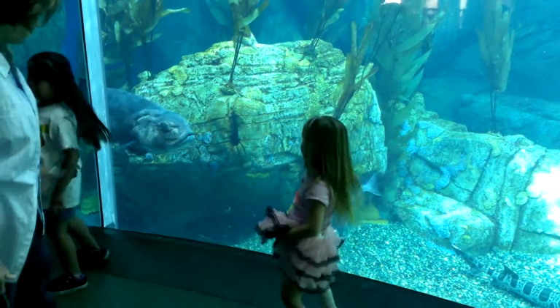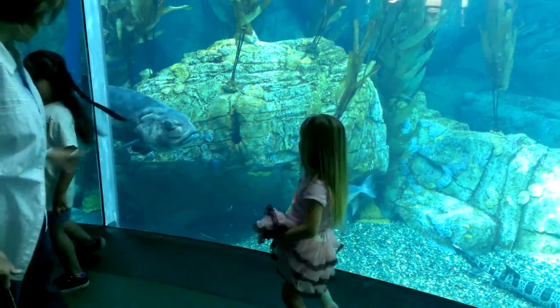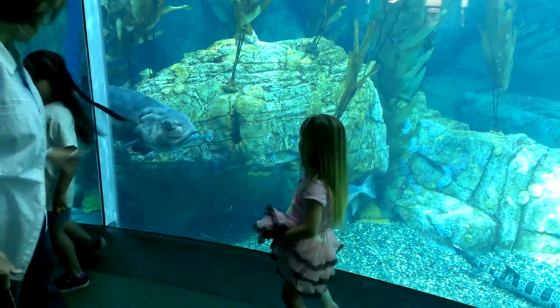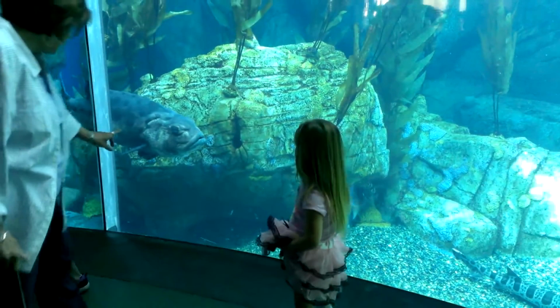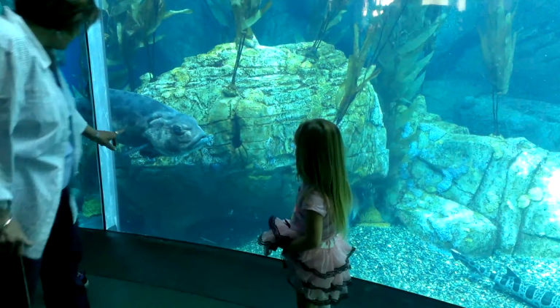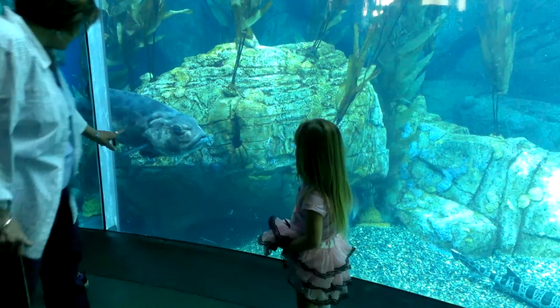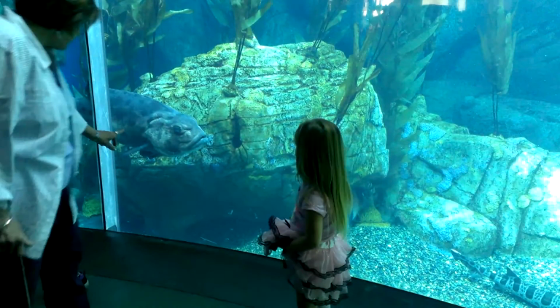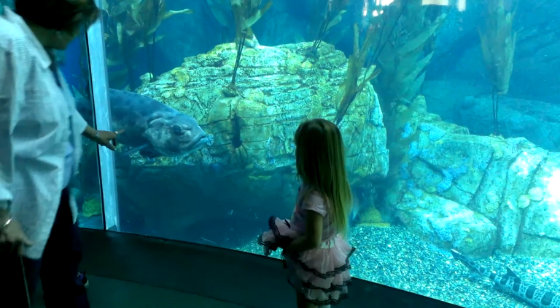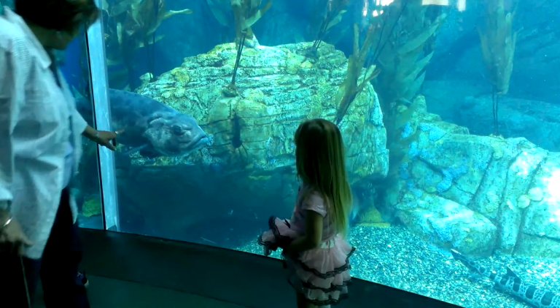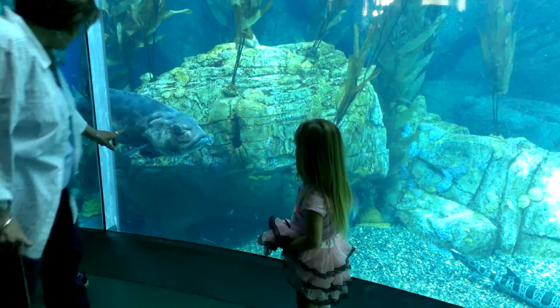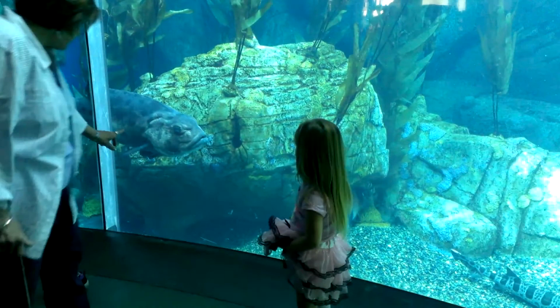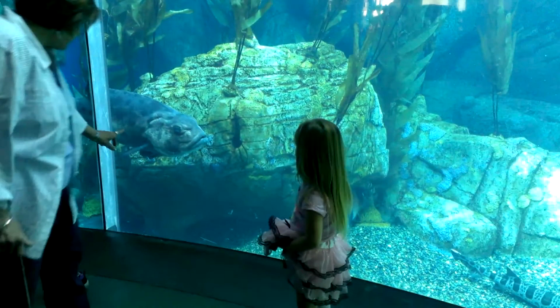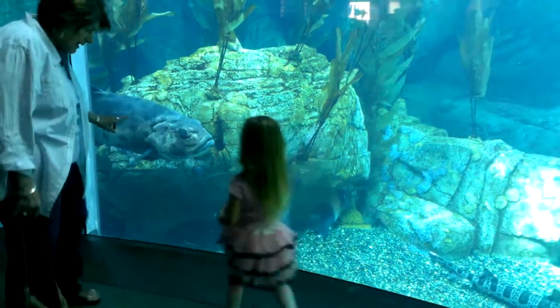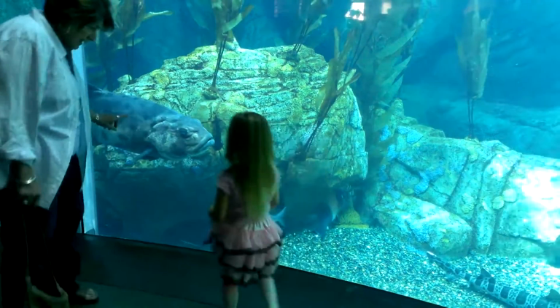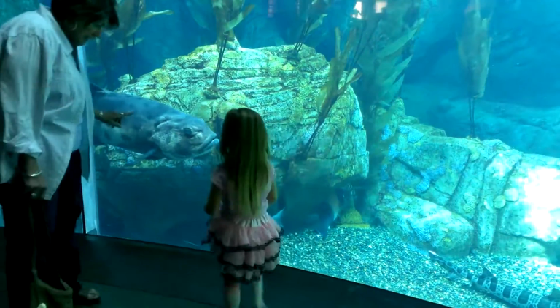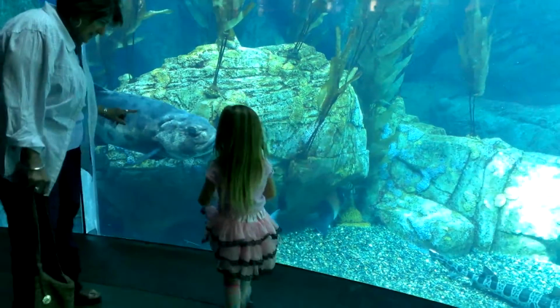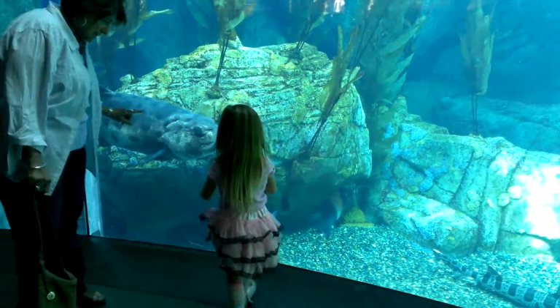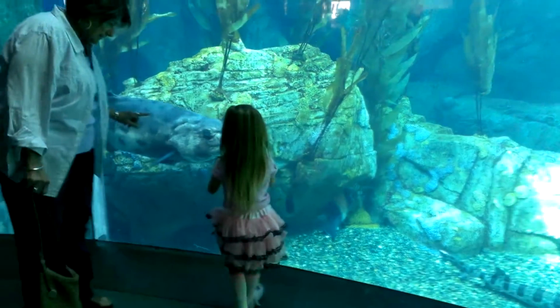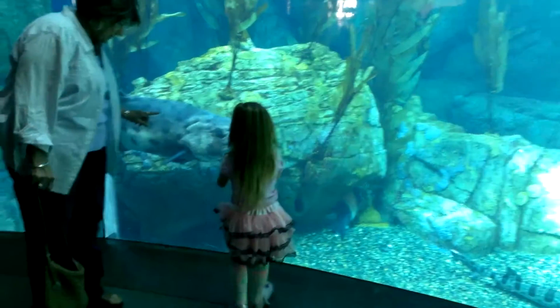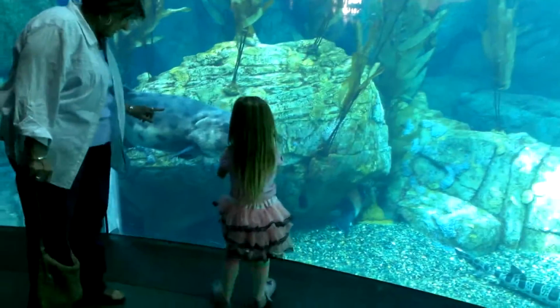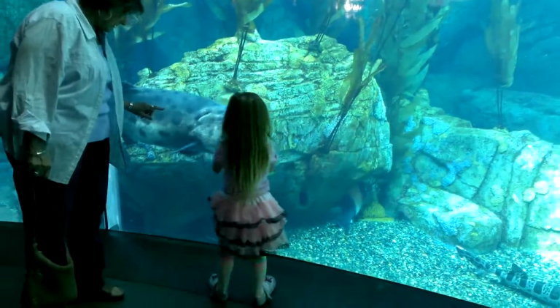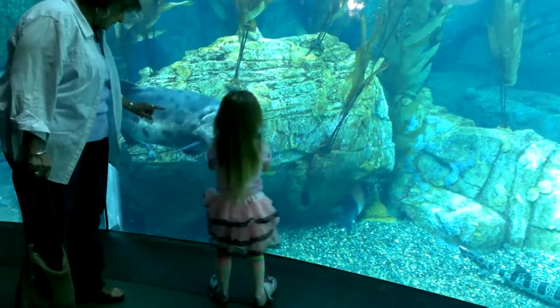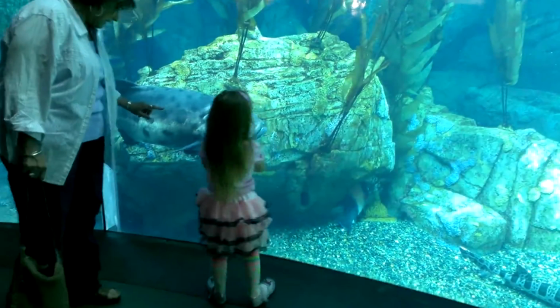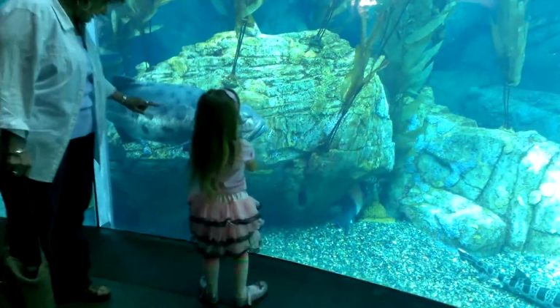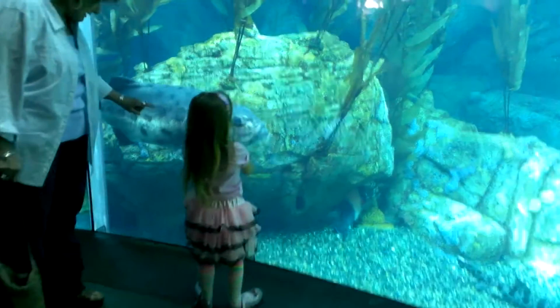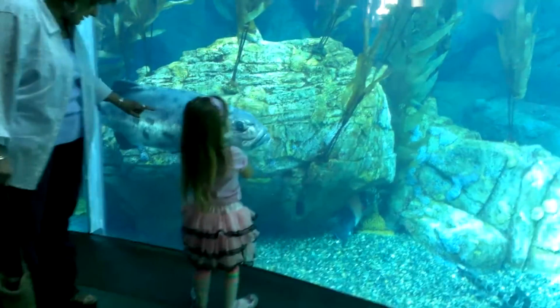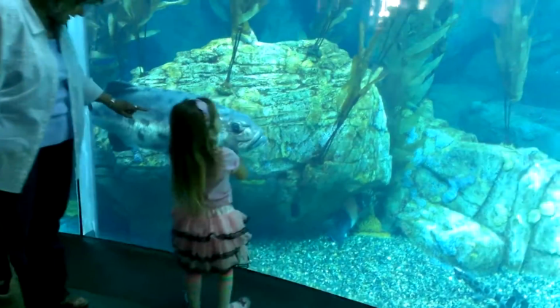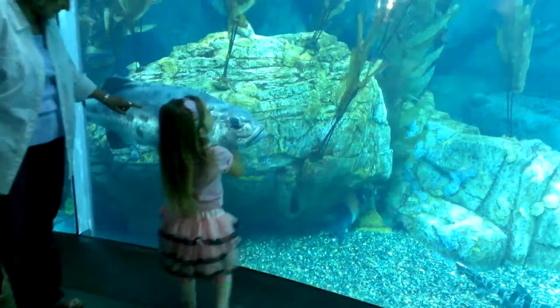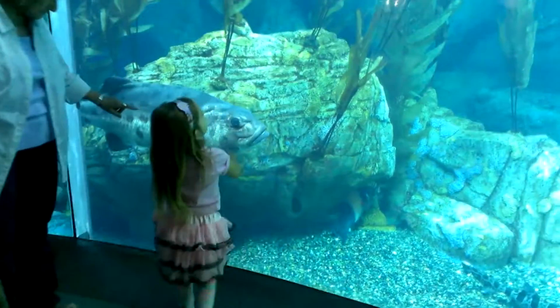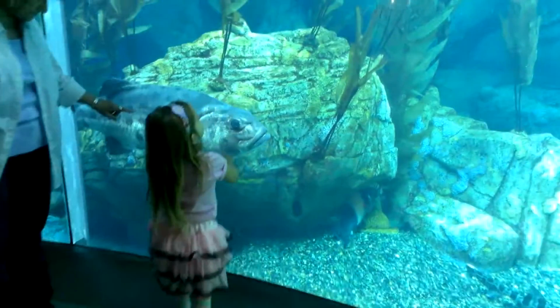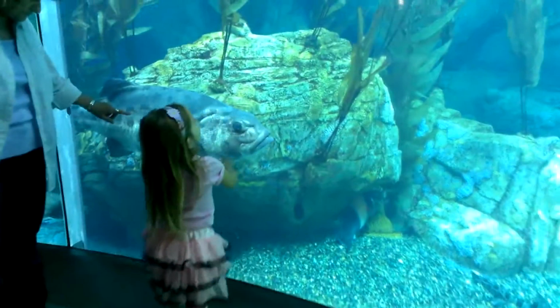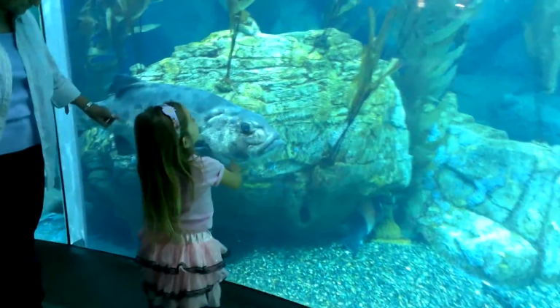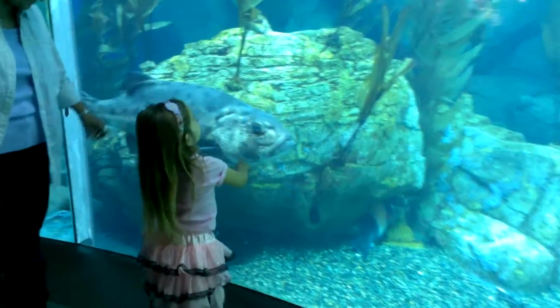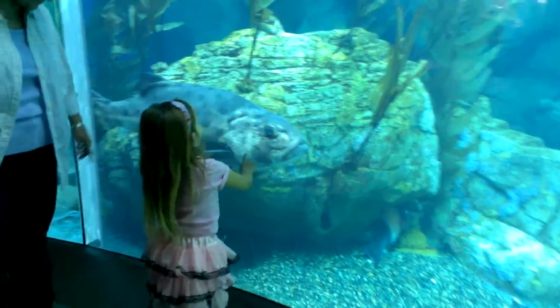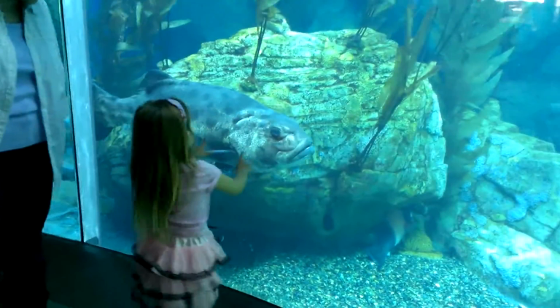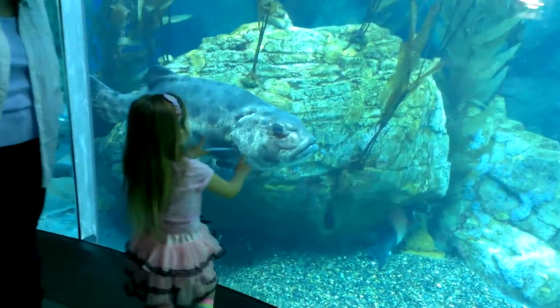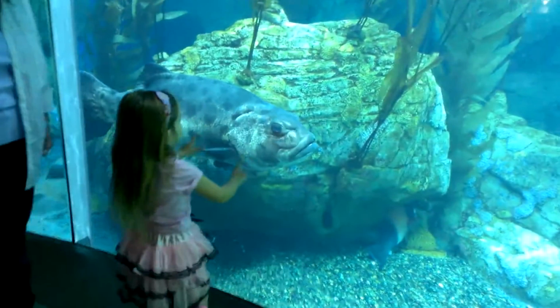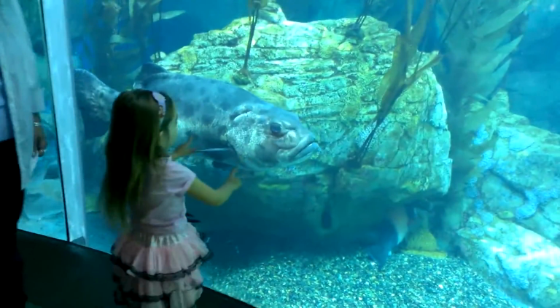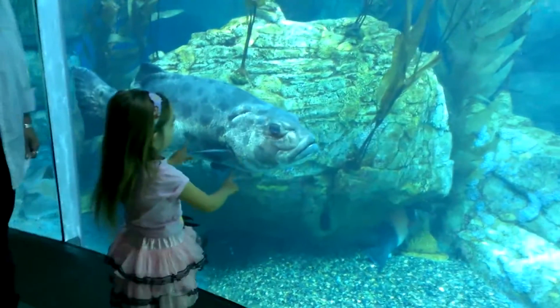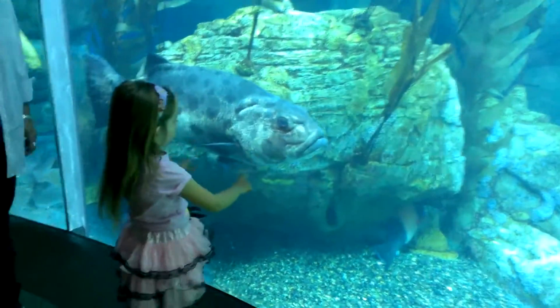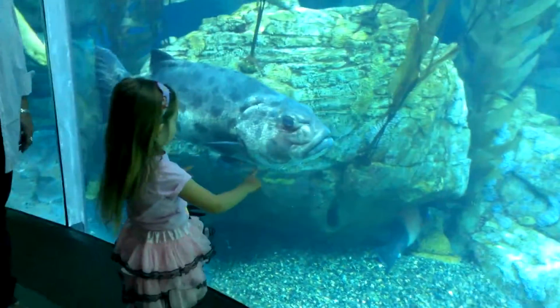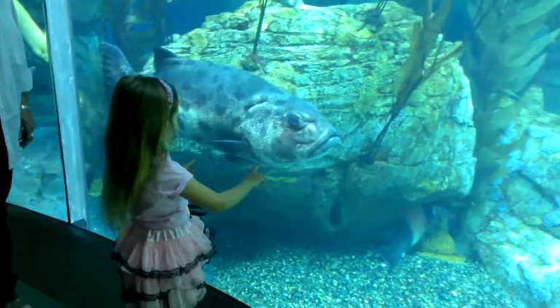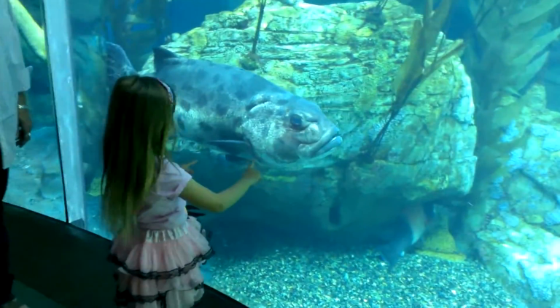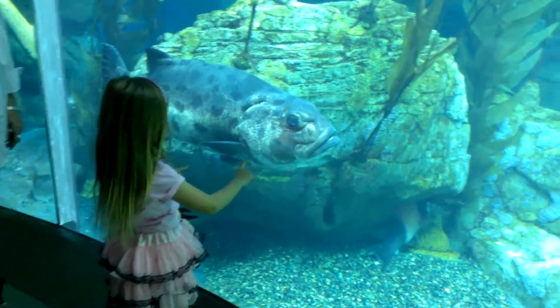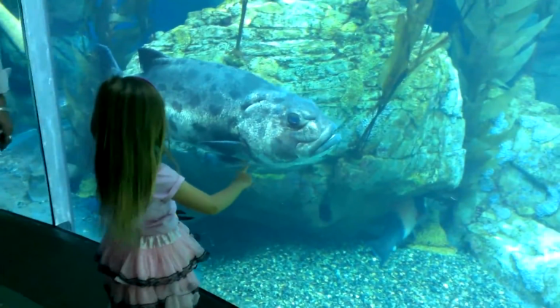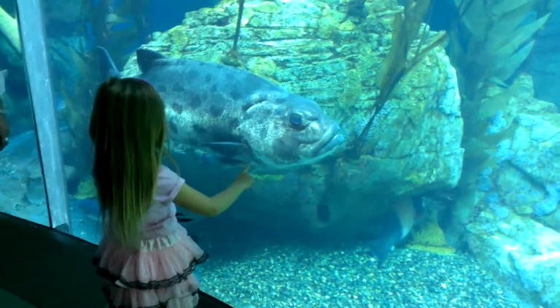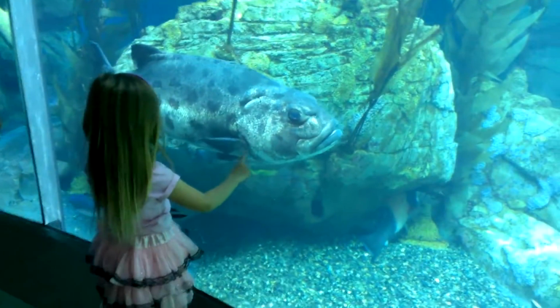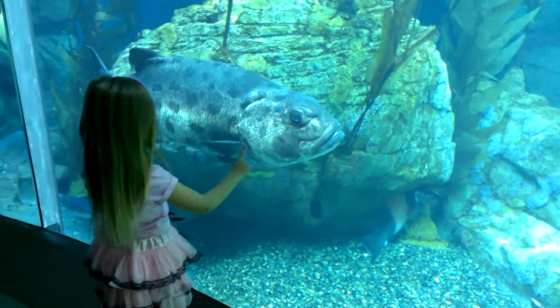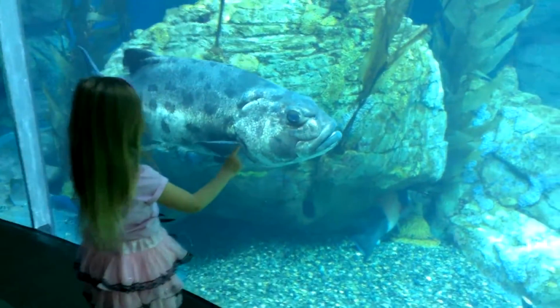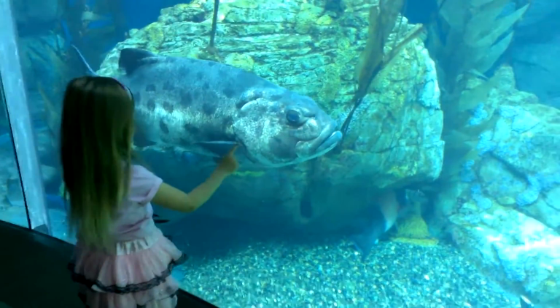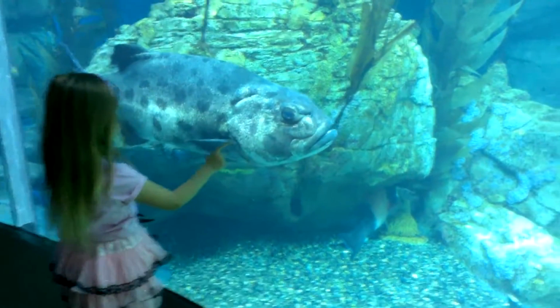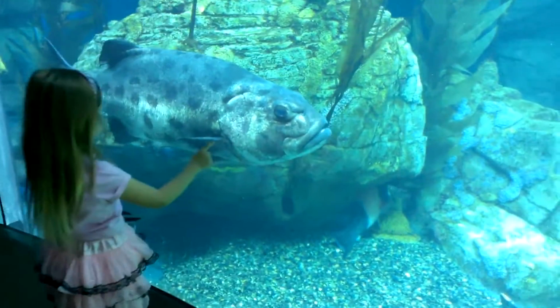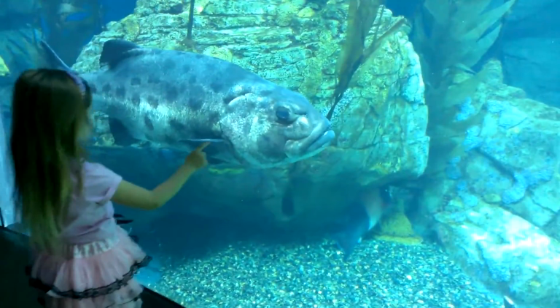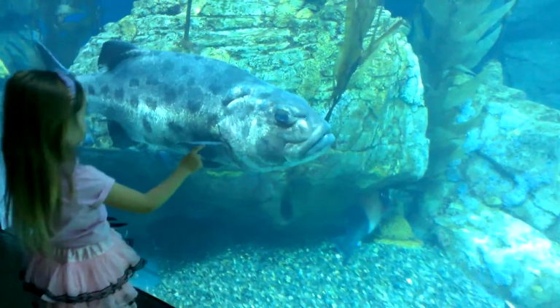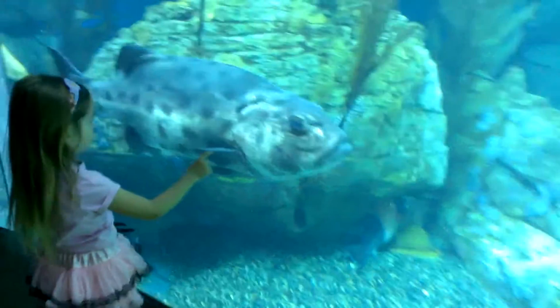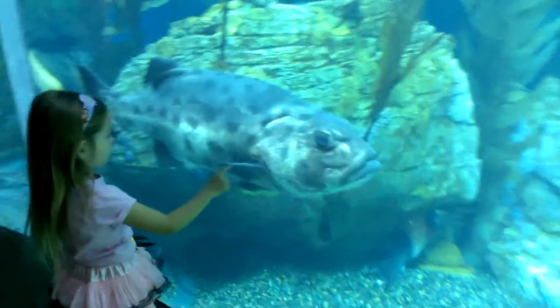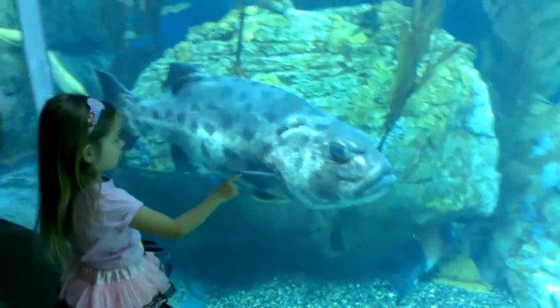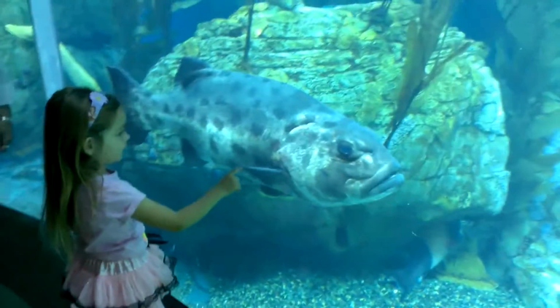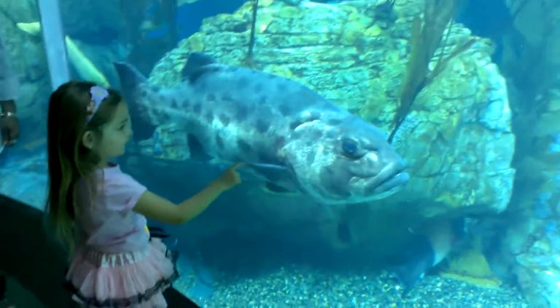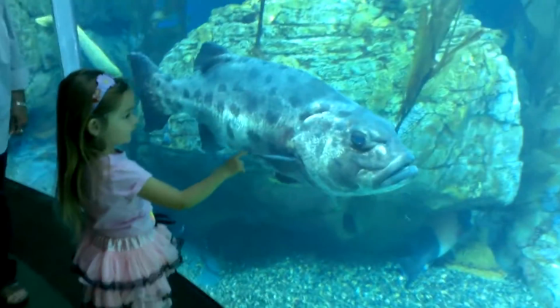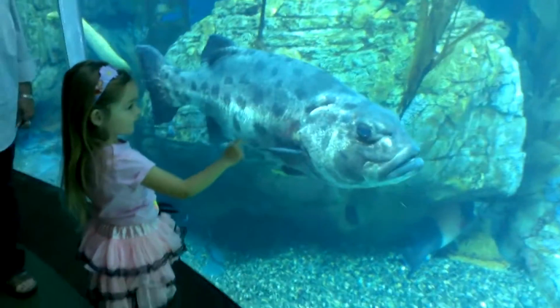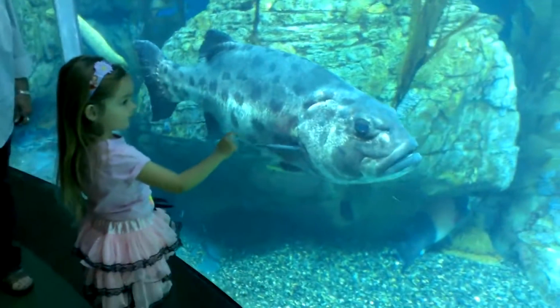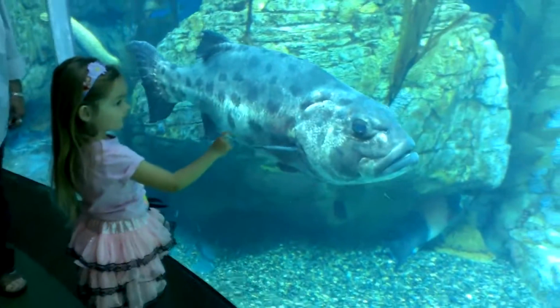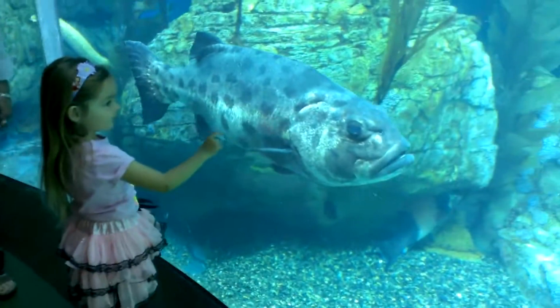Penguins must surface to breathe, and they must come ashore to breathe, to lay their eggs, and to raise their chicks.